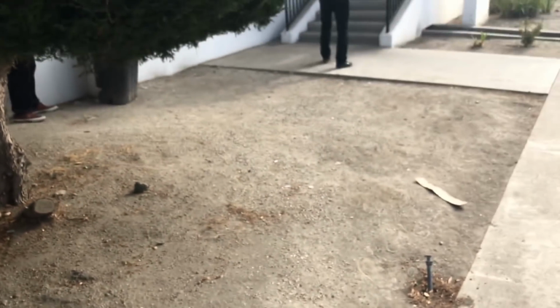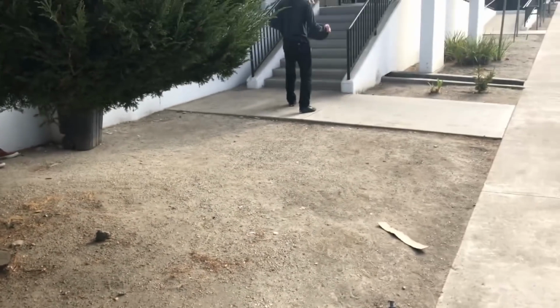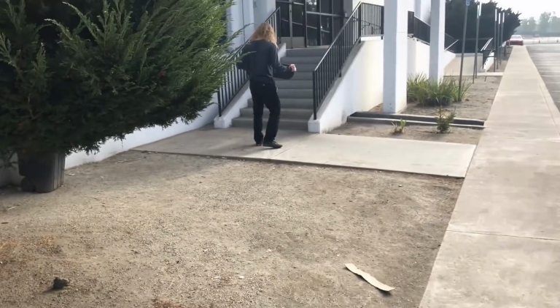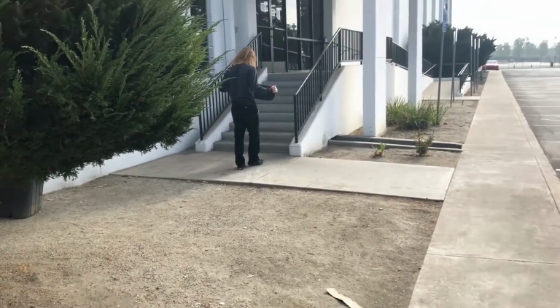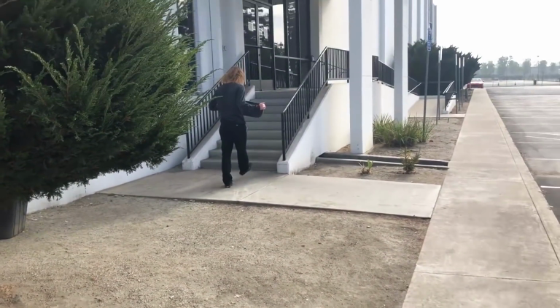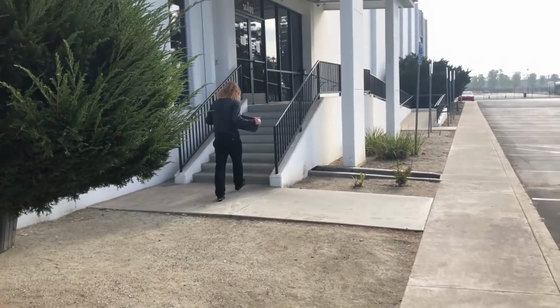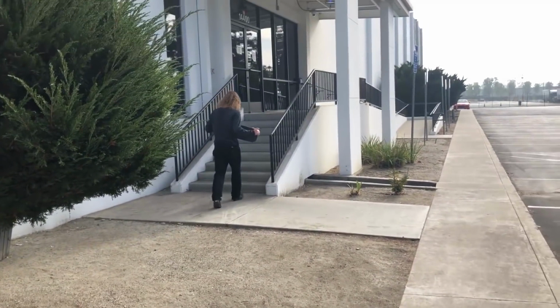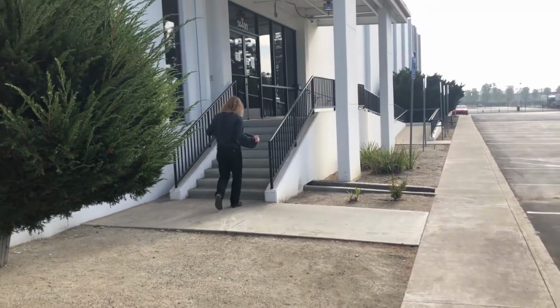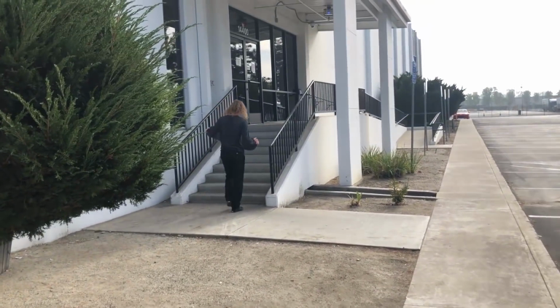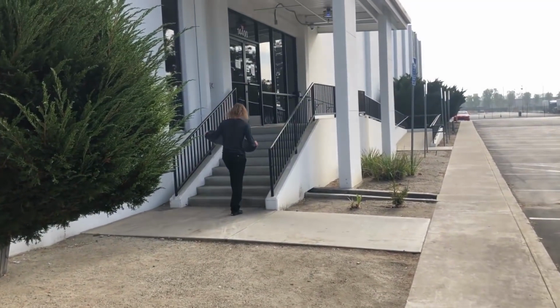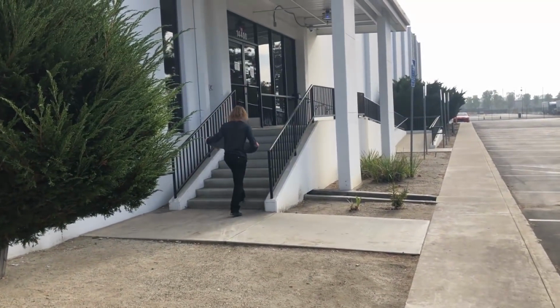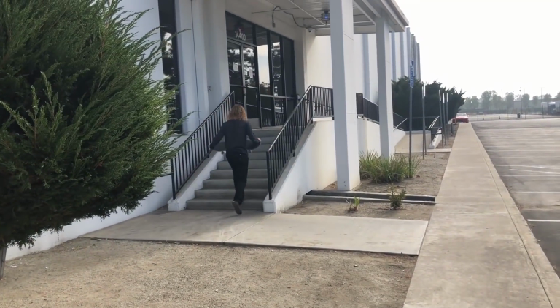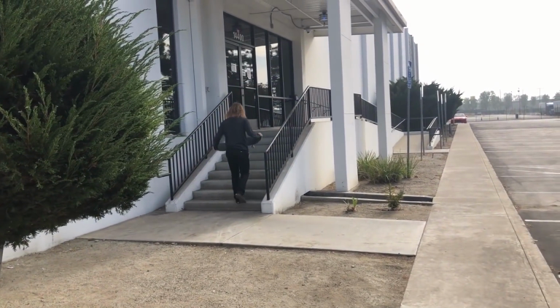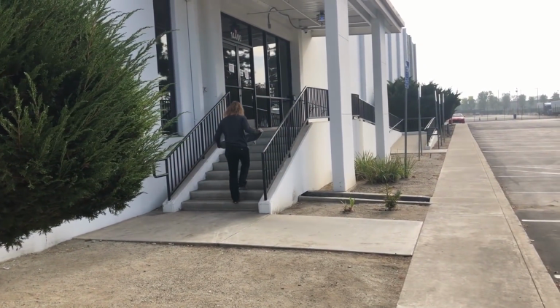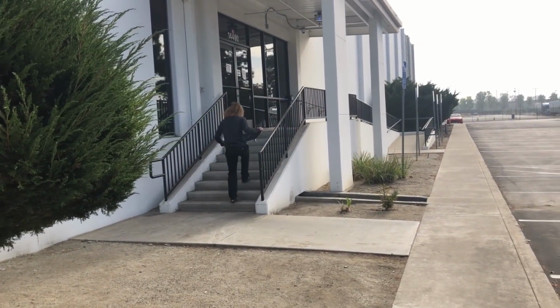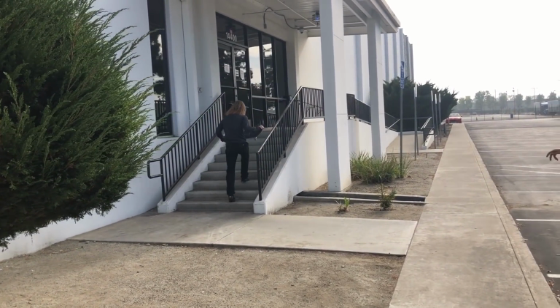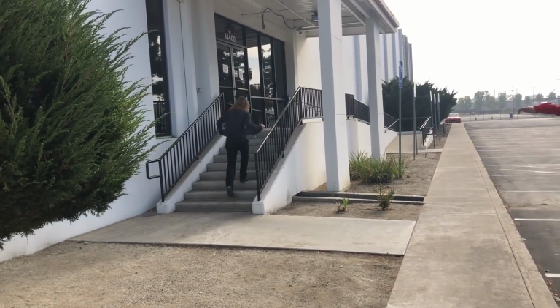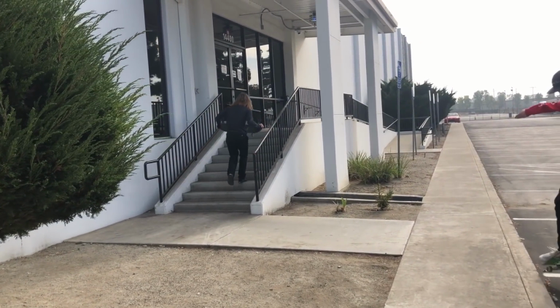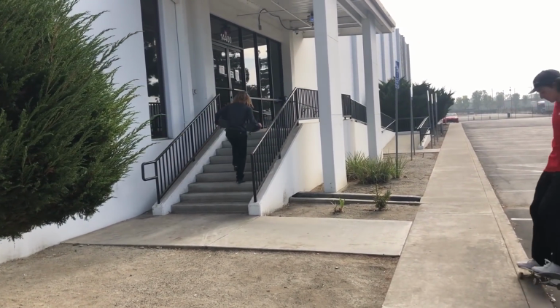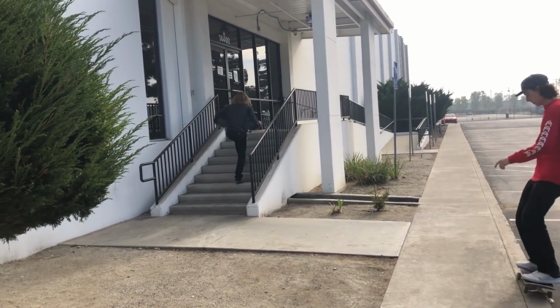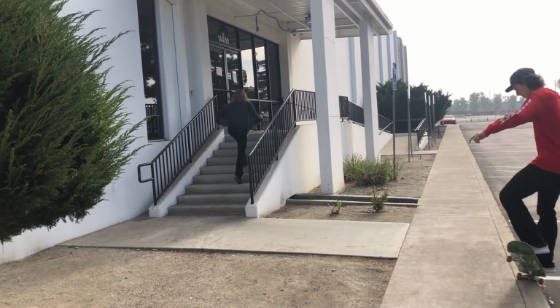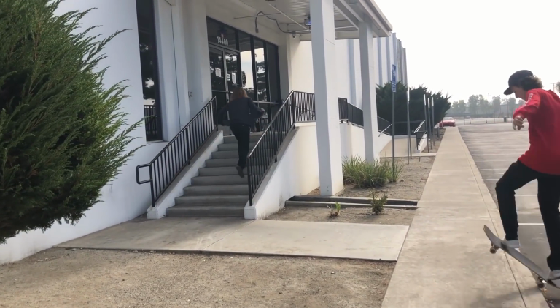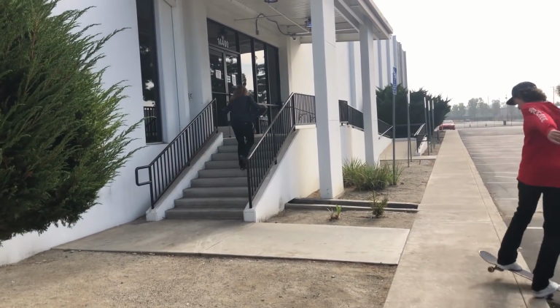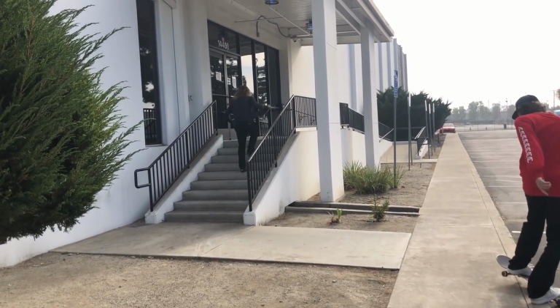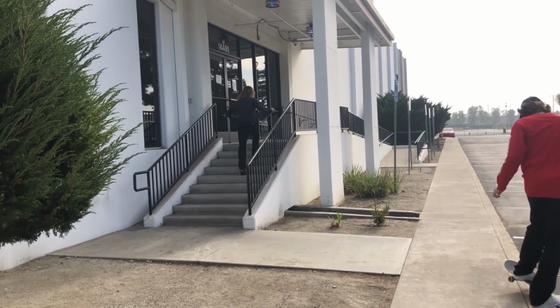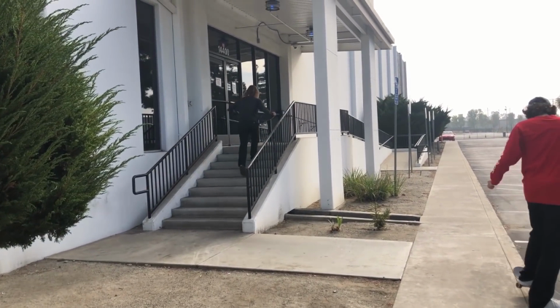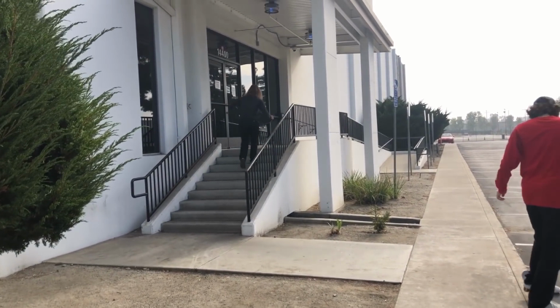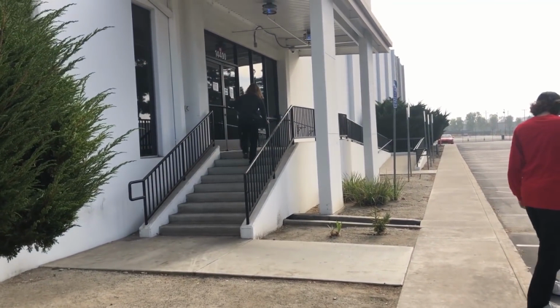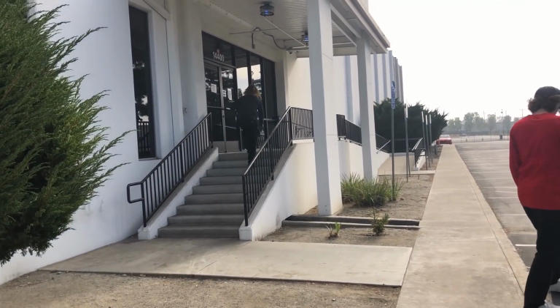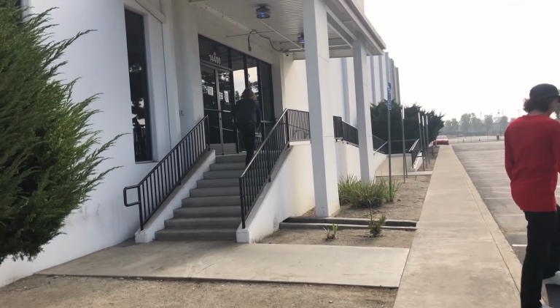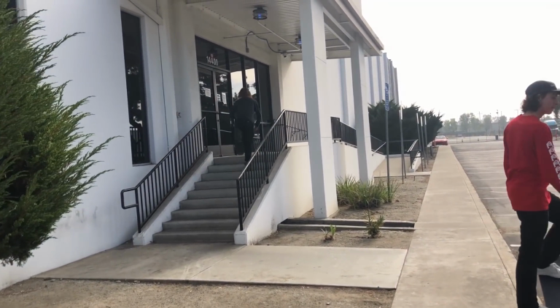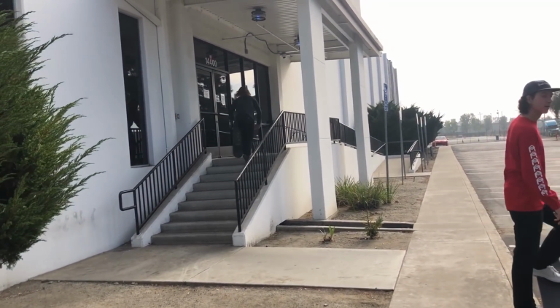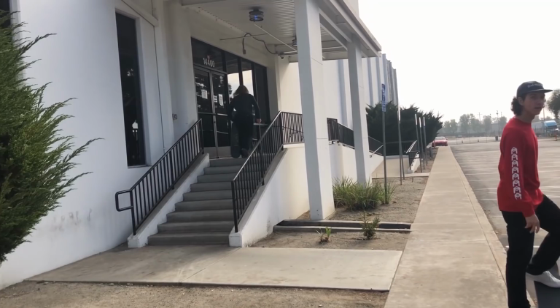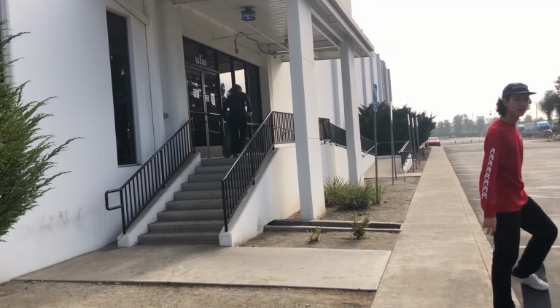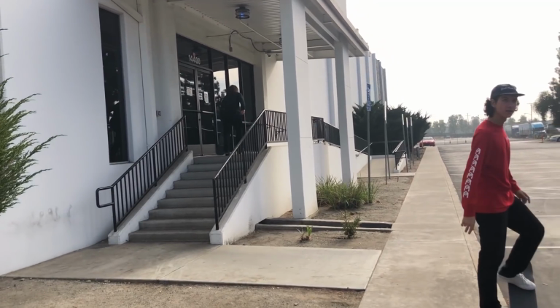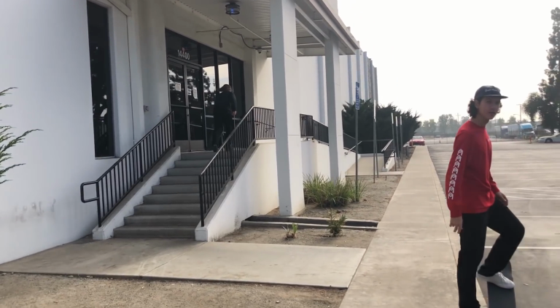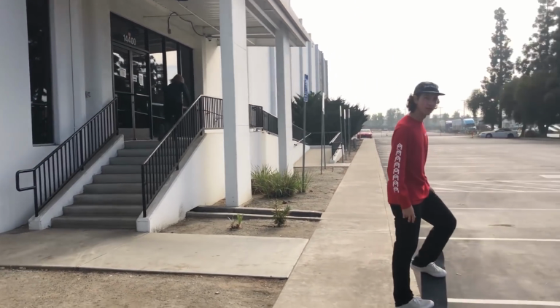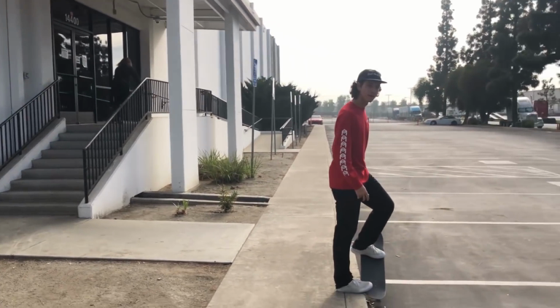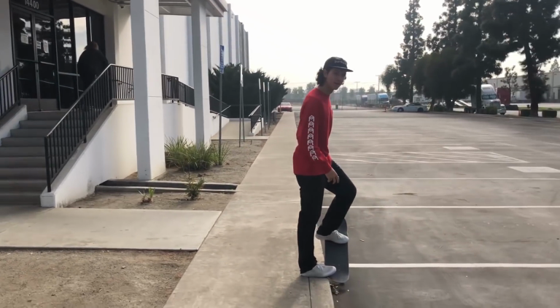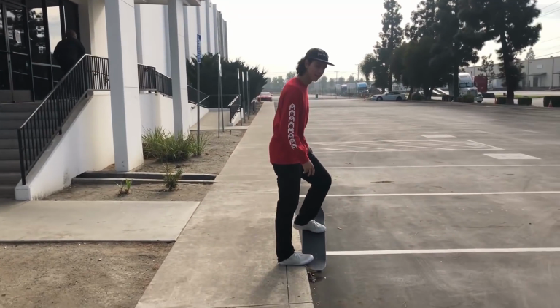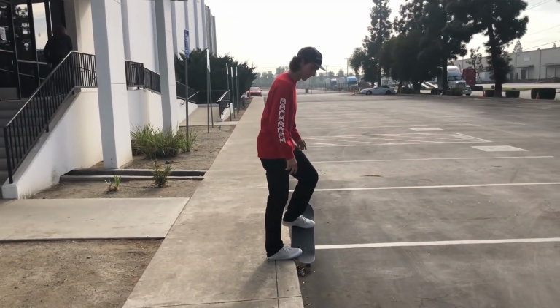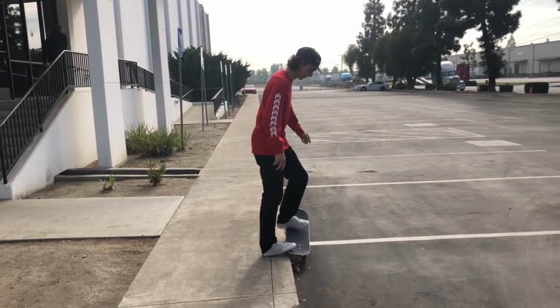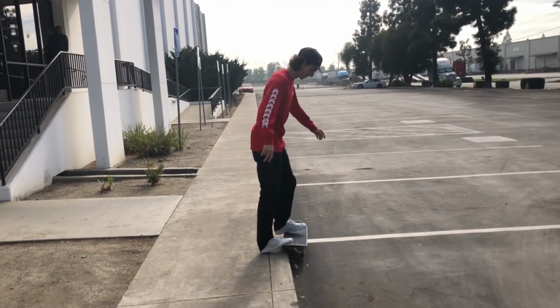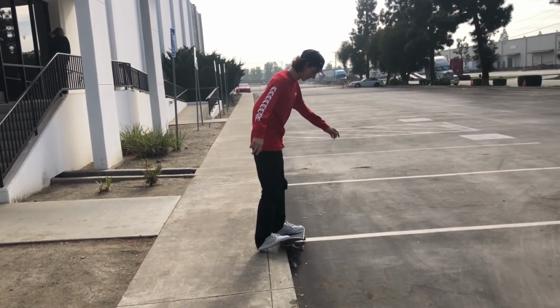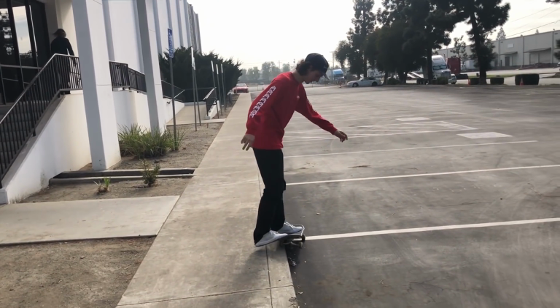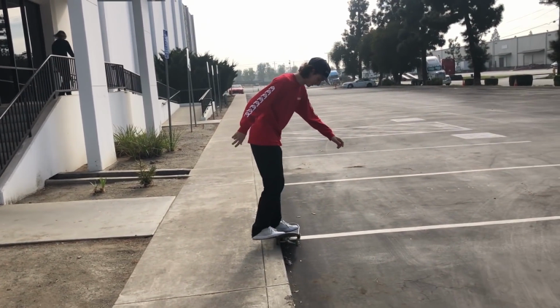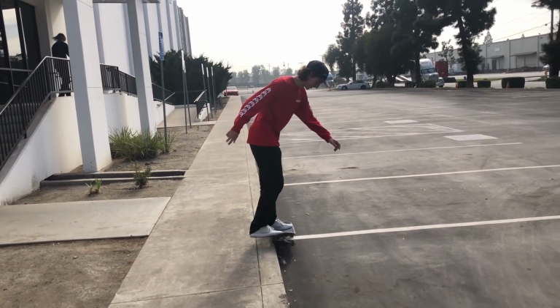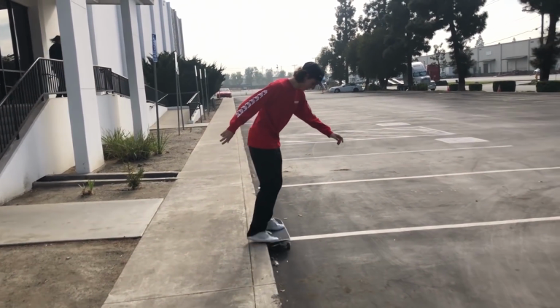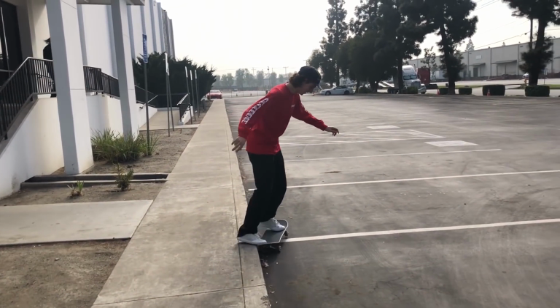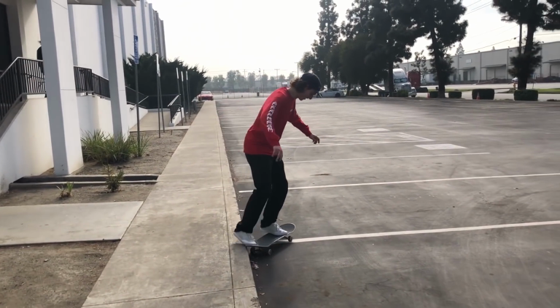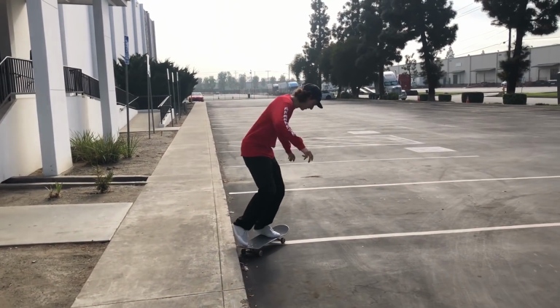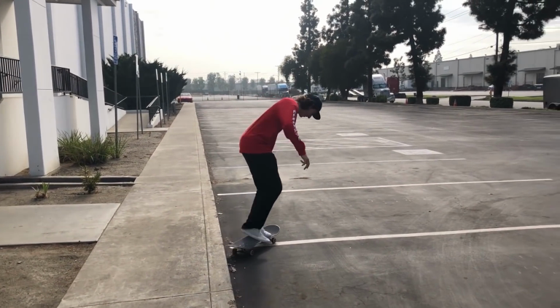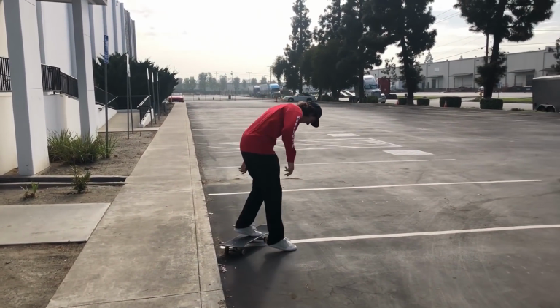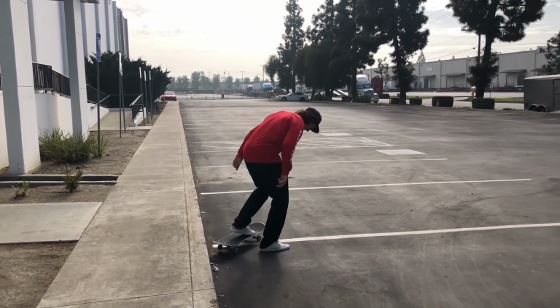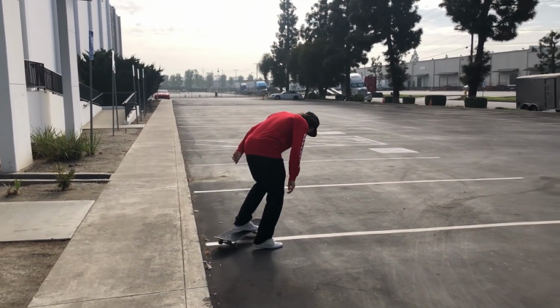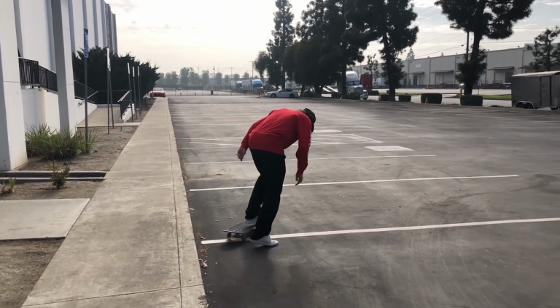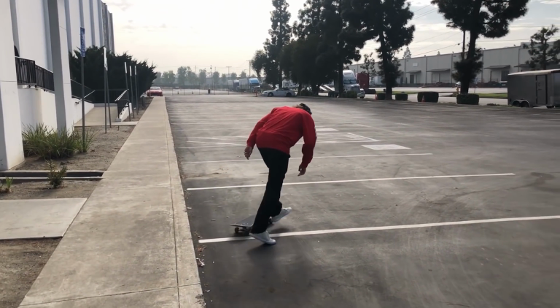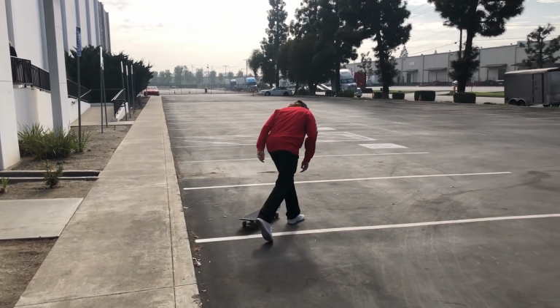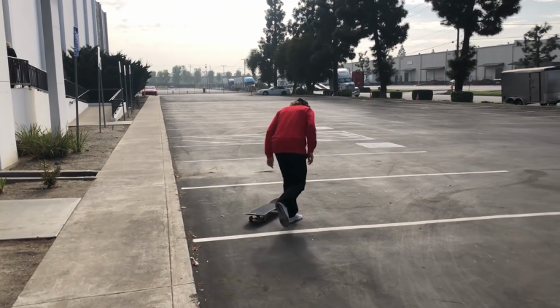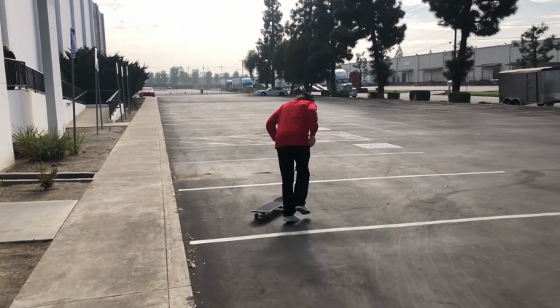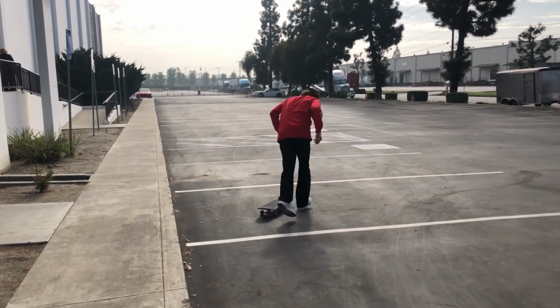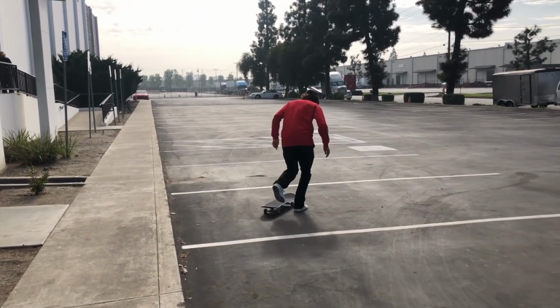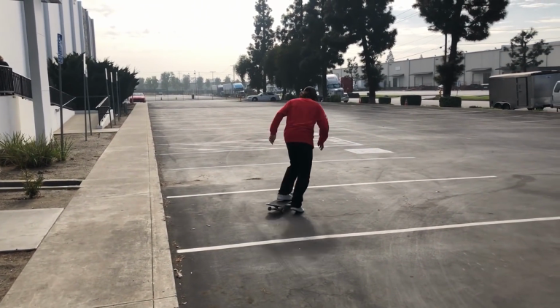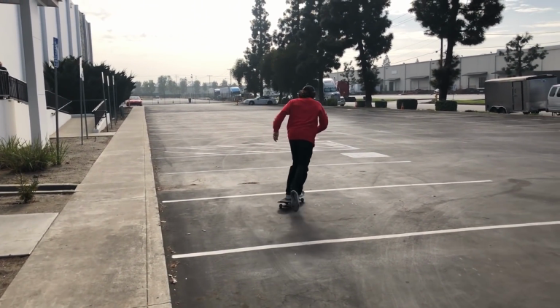He said he's gonna back 50 right here. Everyone cheer for Tanner.